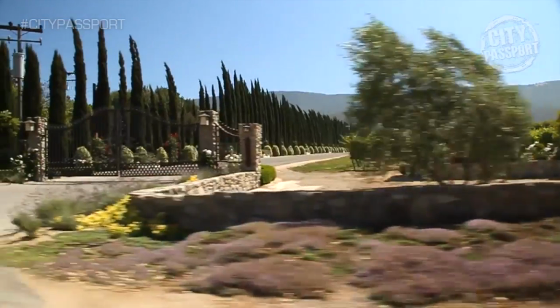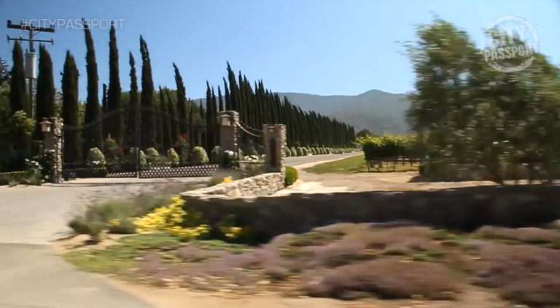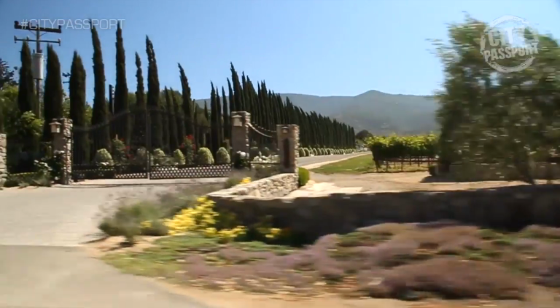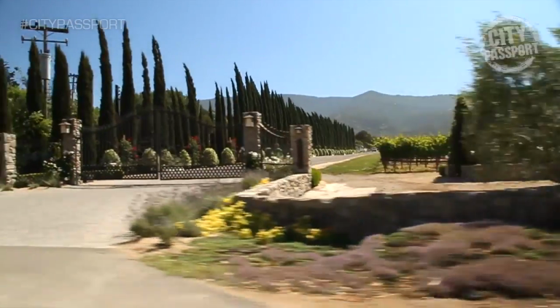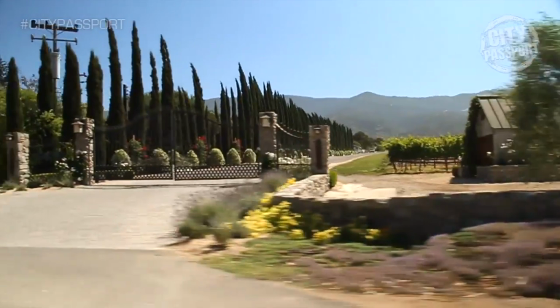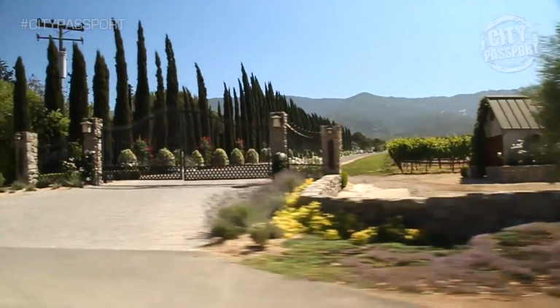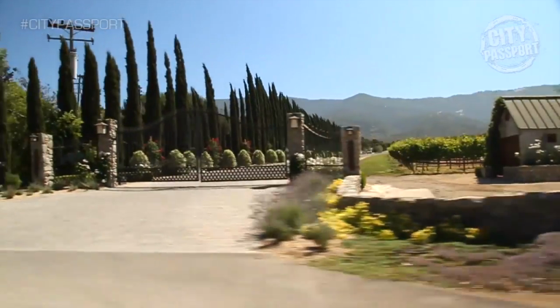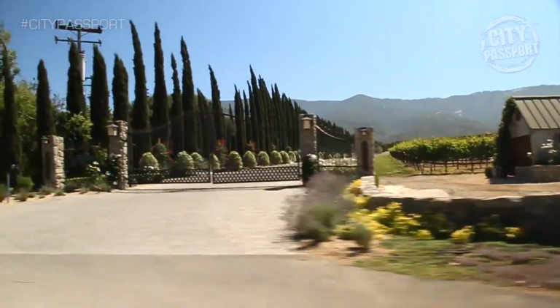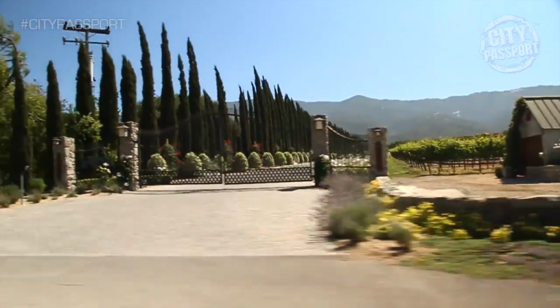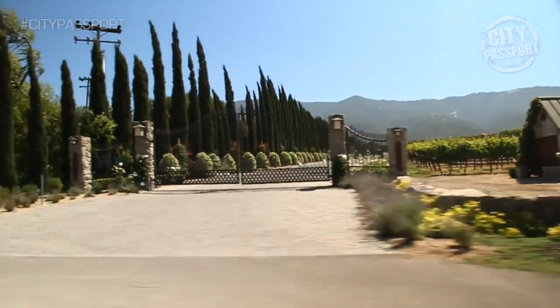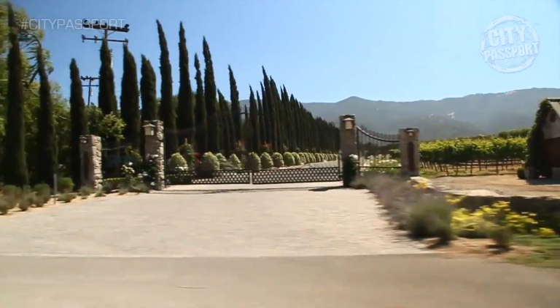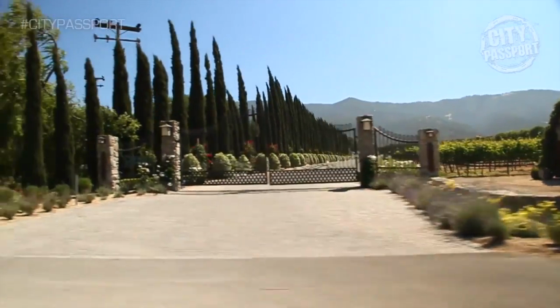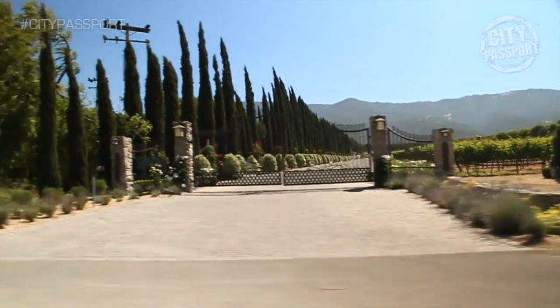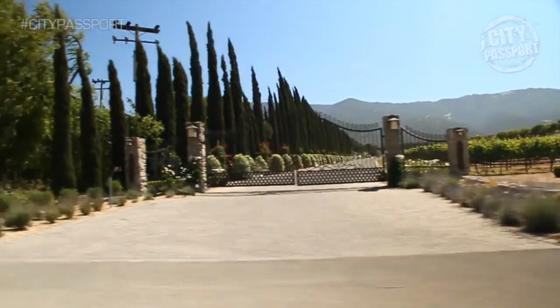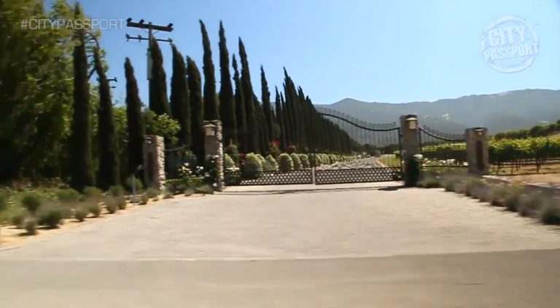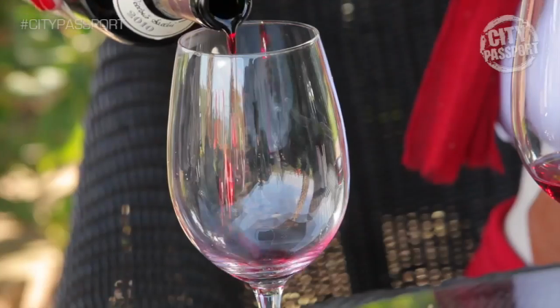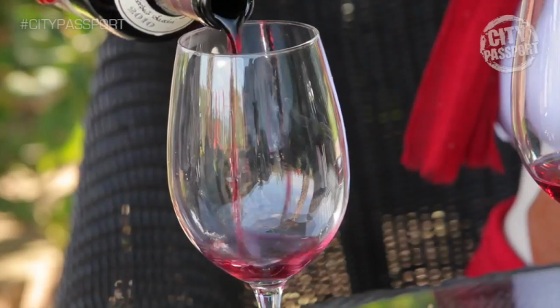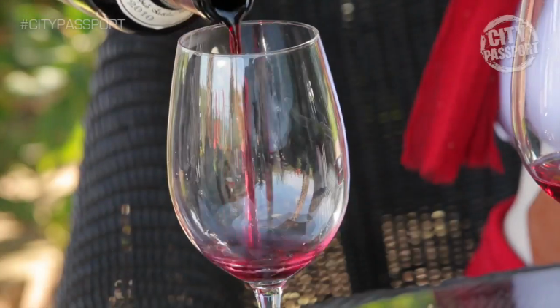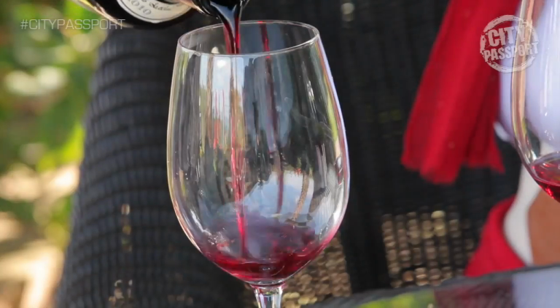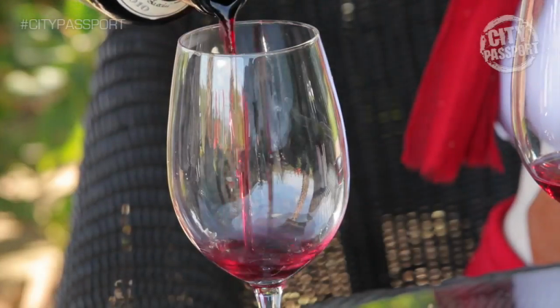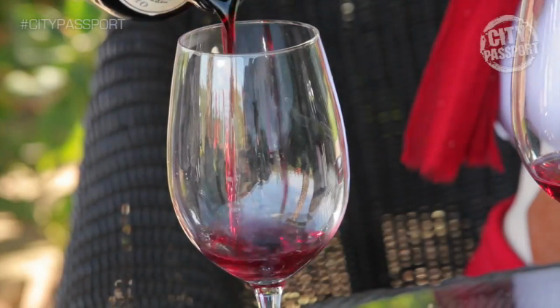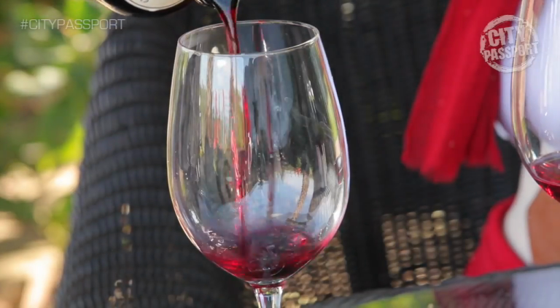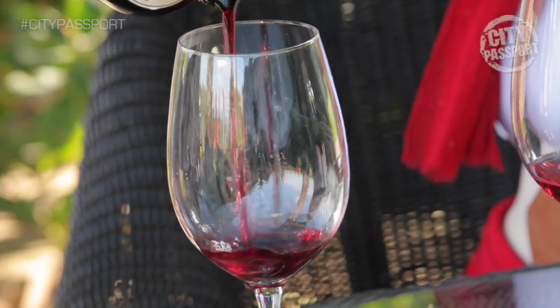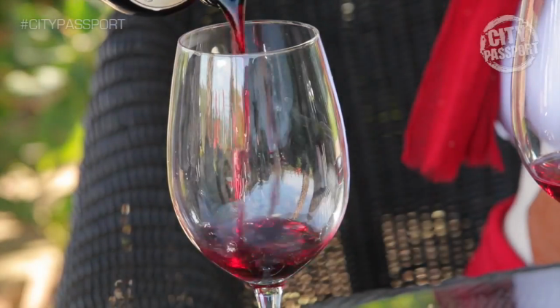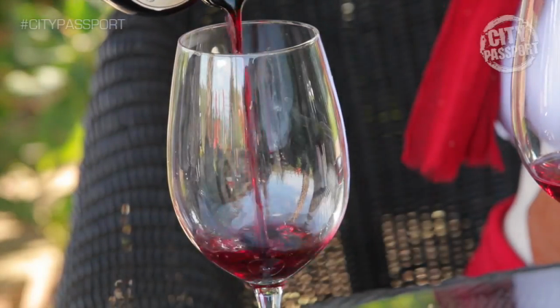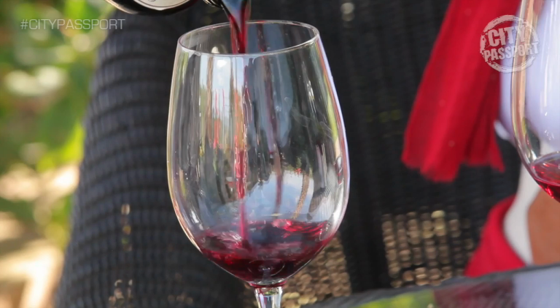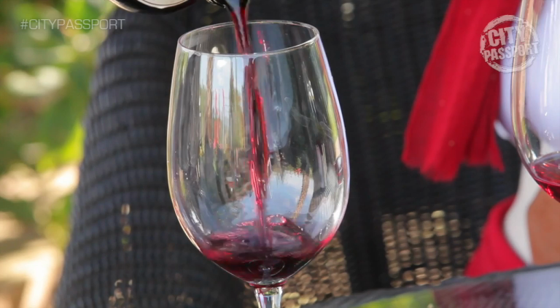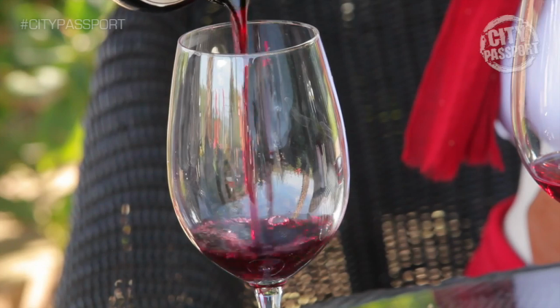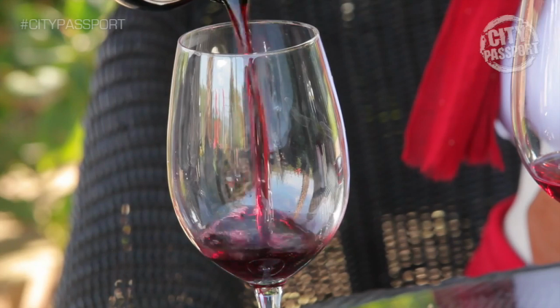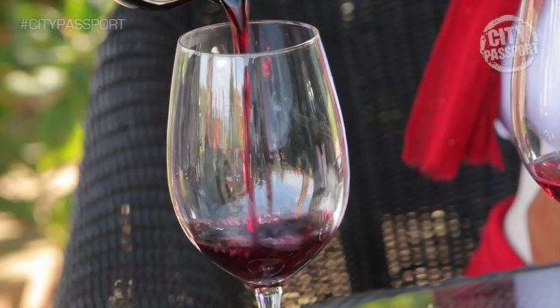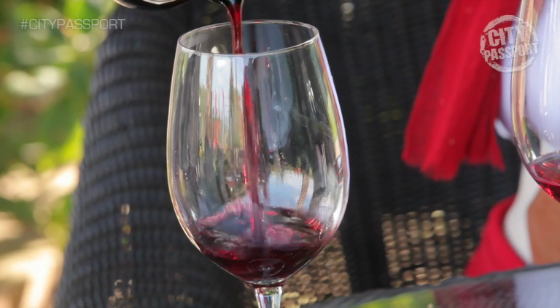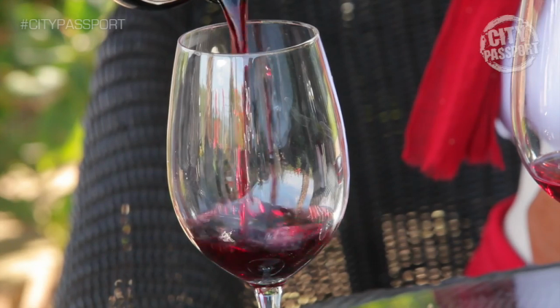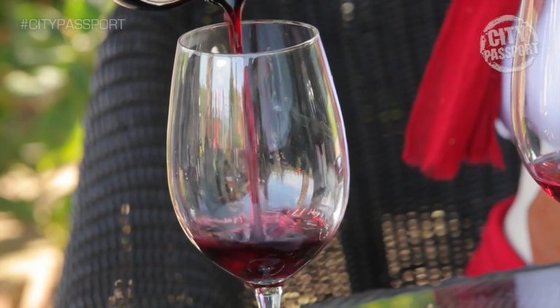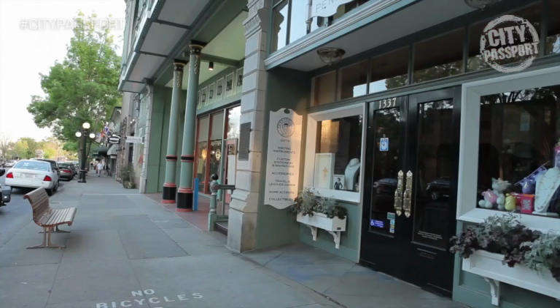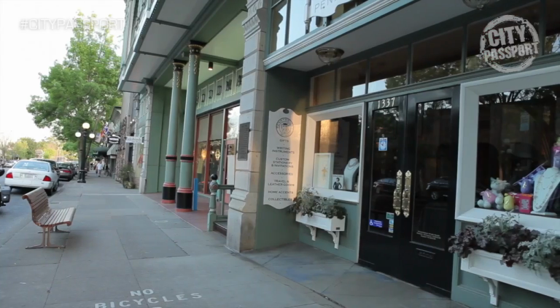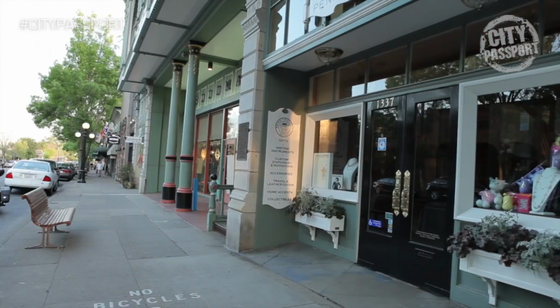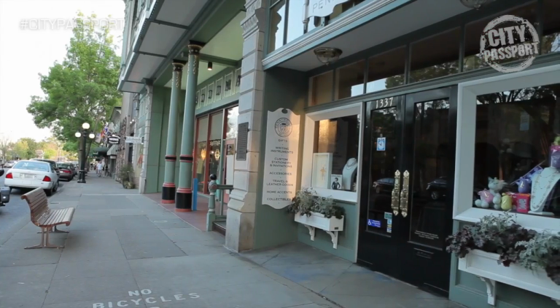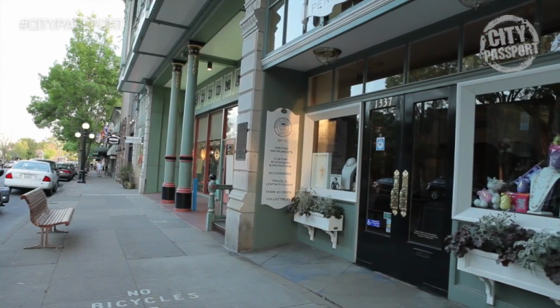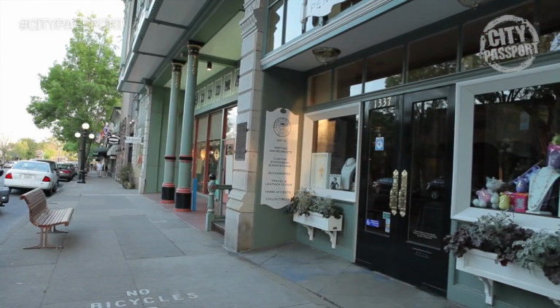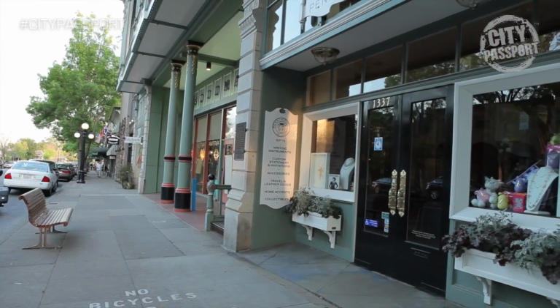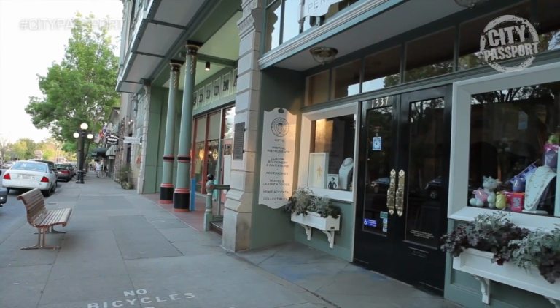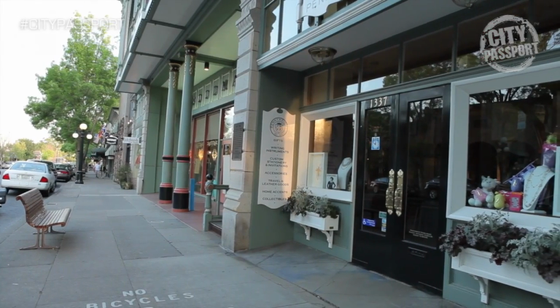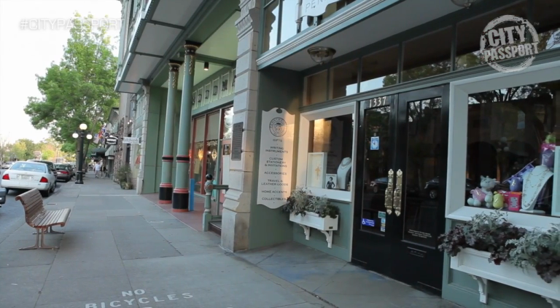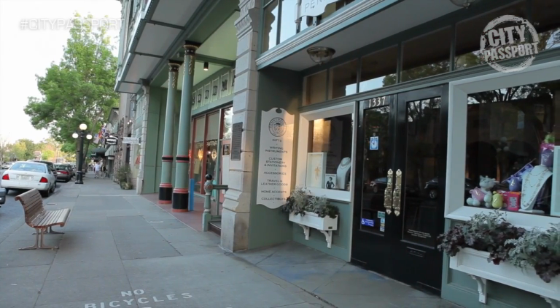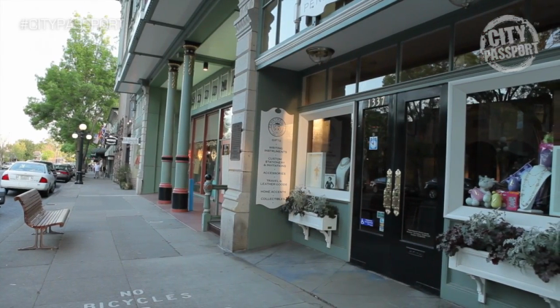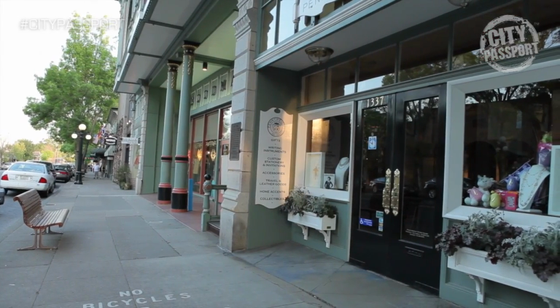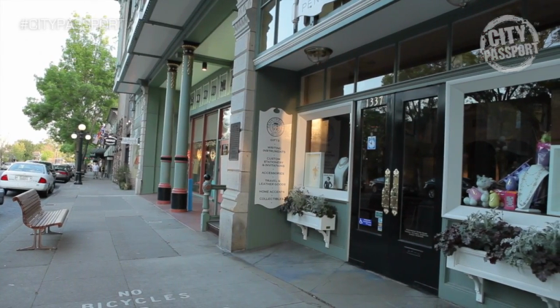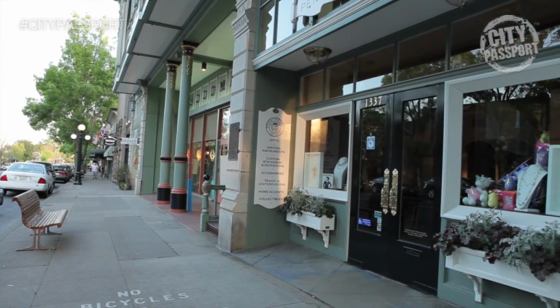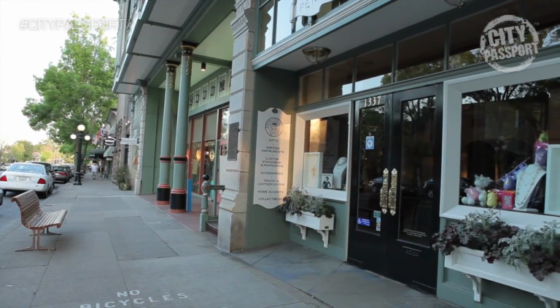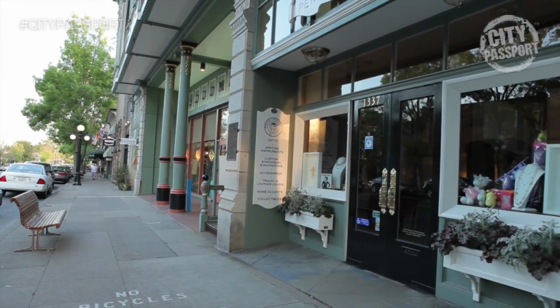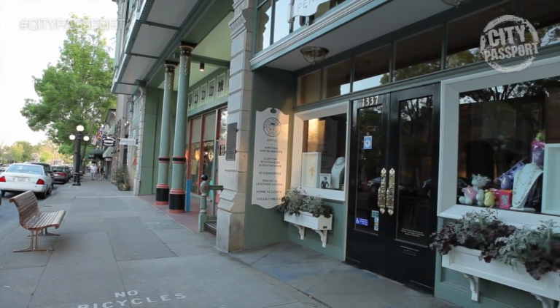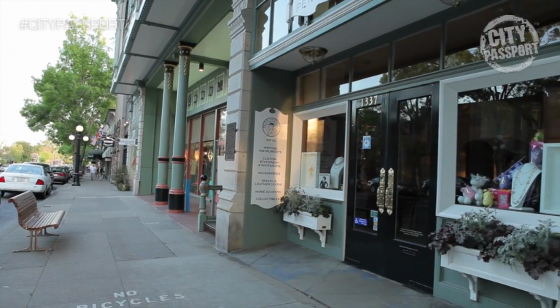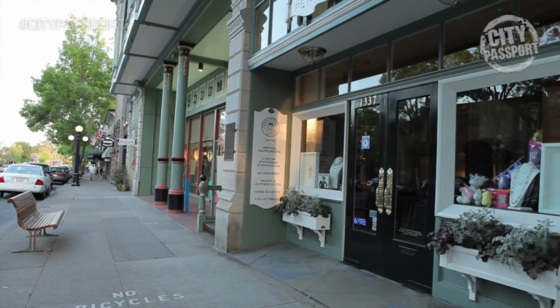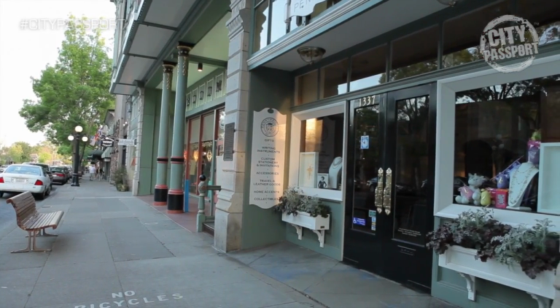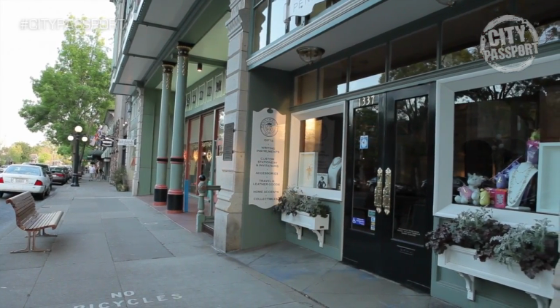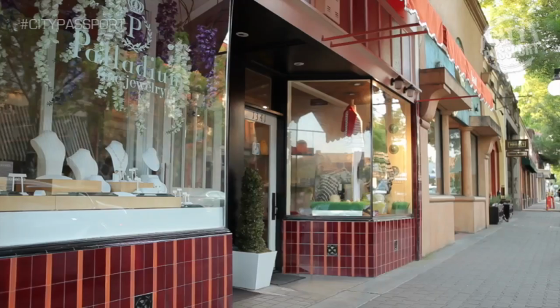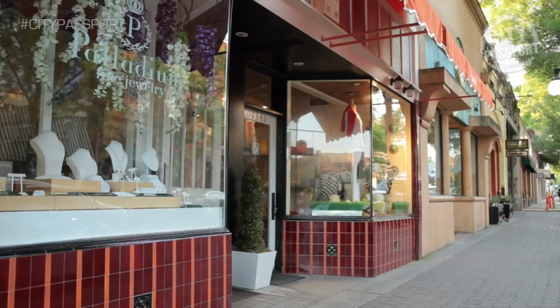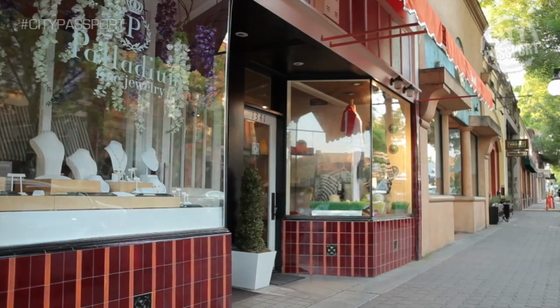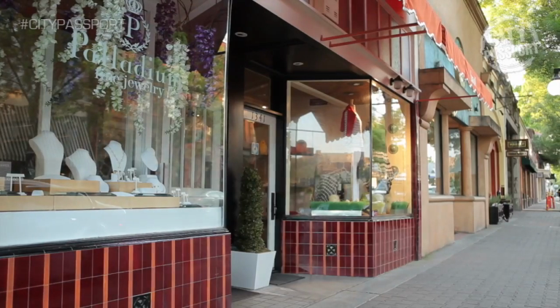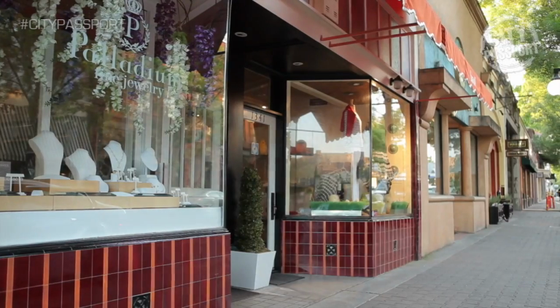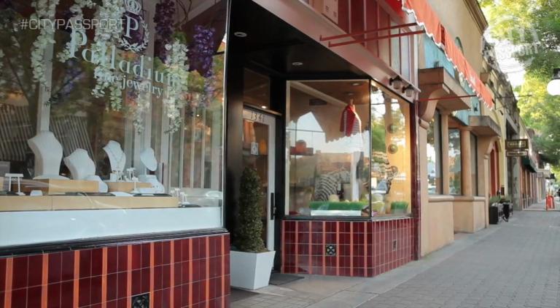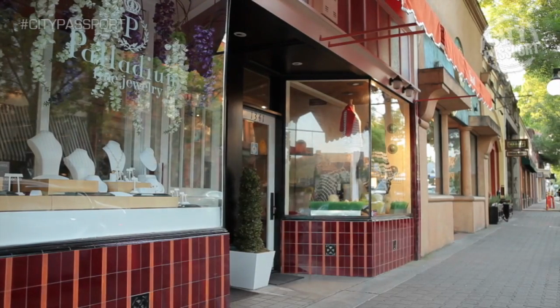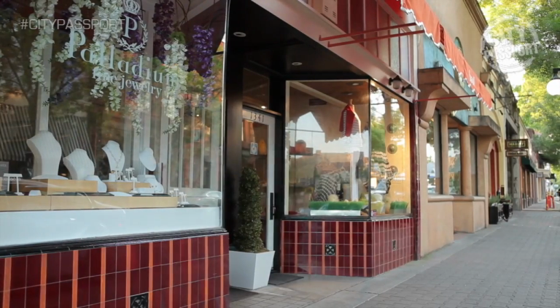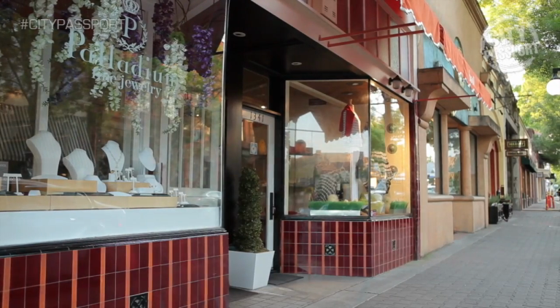Napa Valley has it all — wine tasting, shopping, markets. Whatever you fancy, Napa Valley will satisfy.